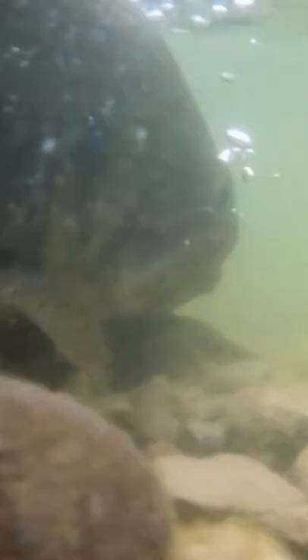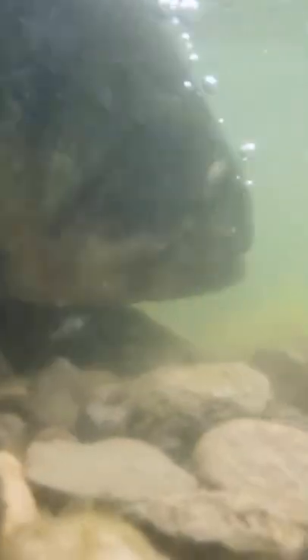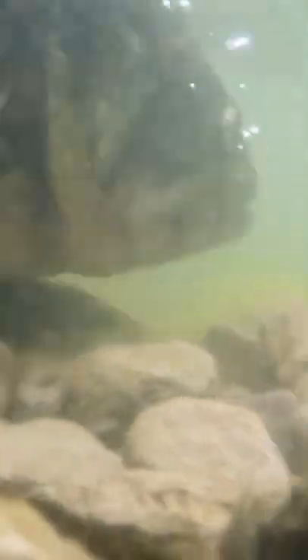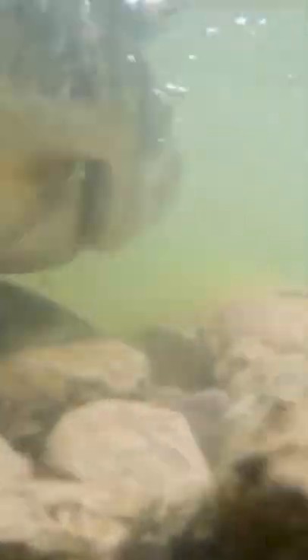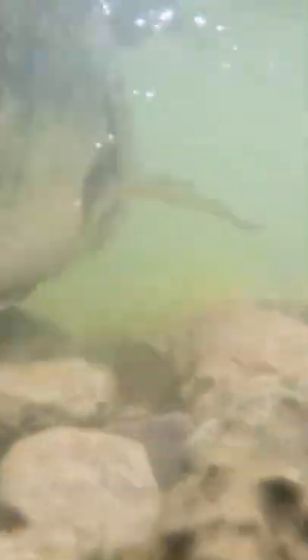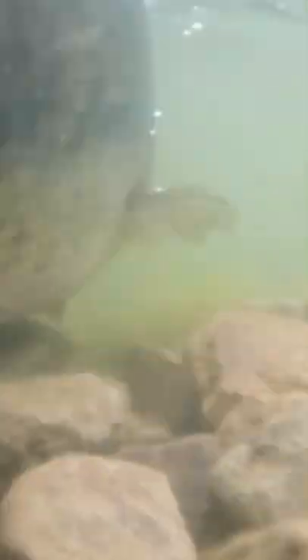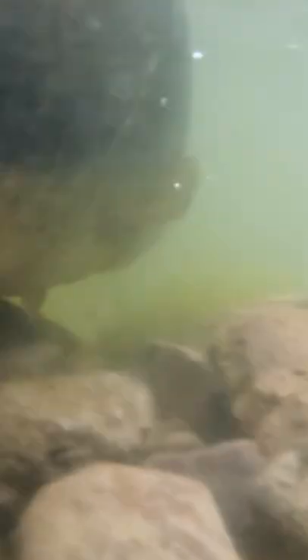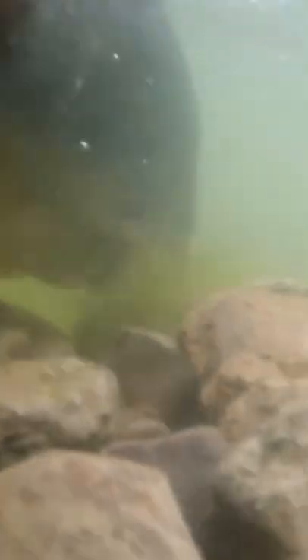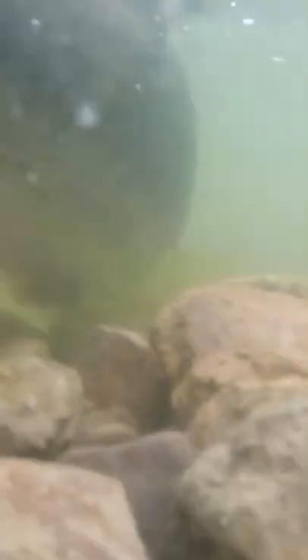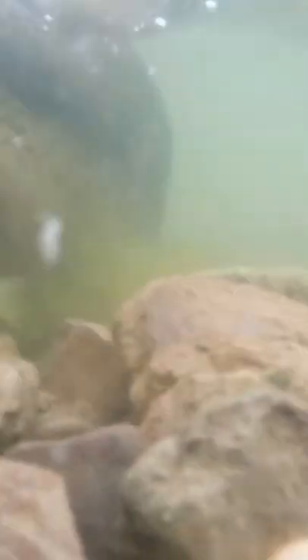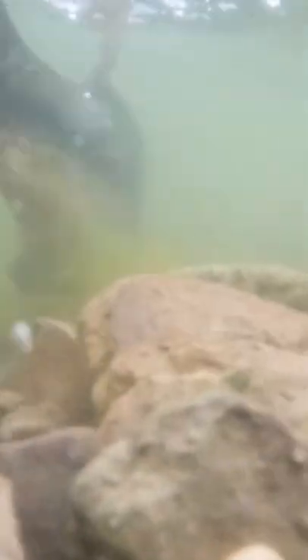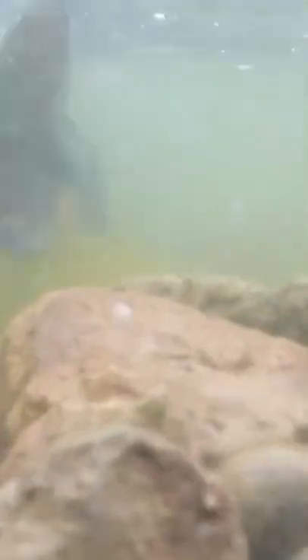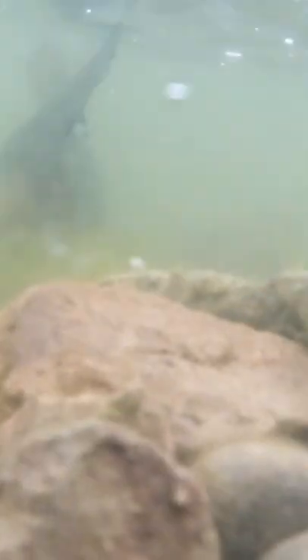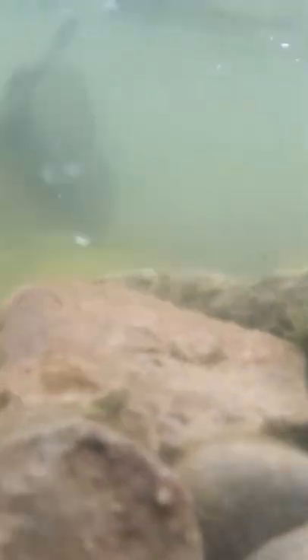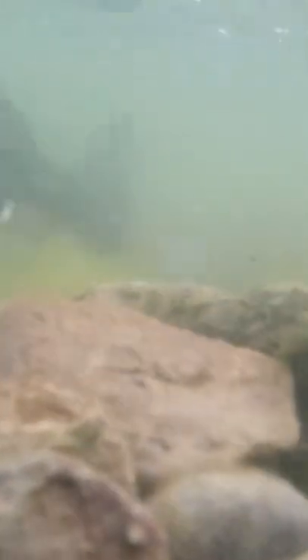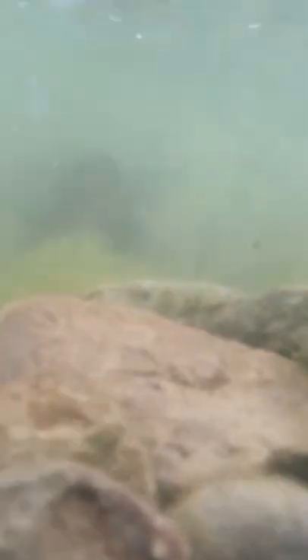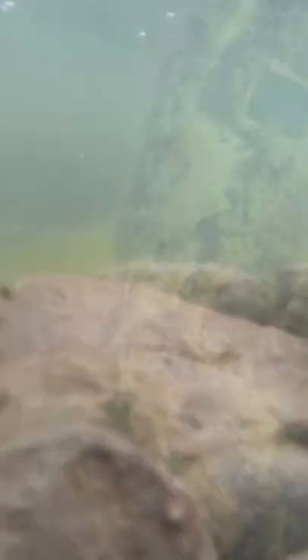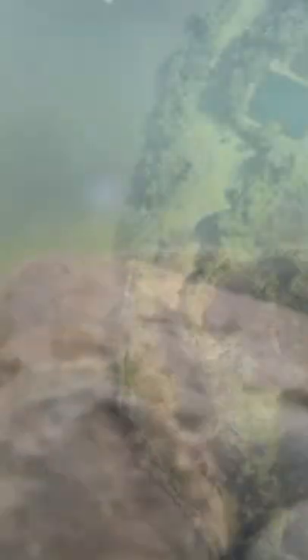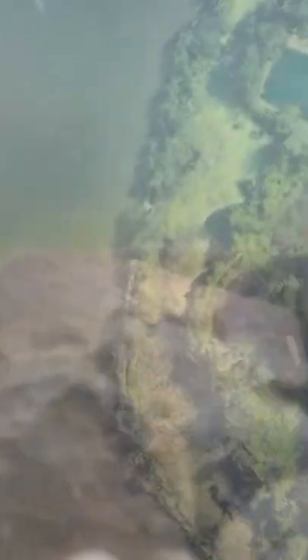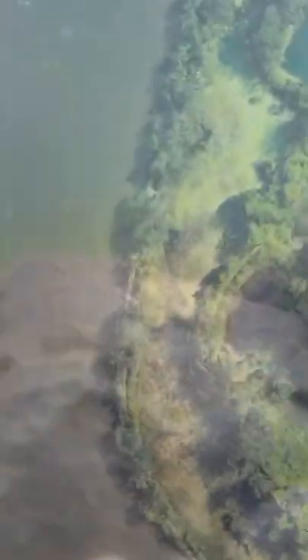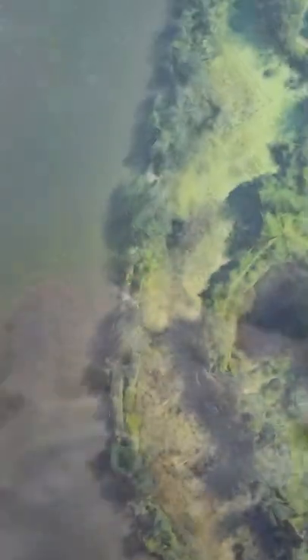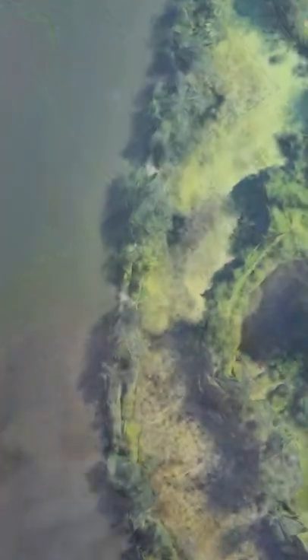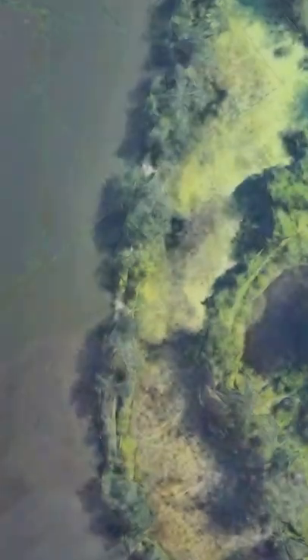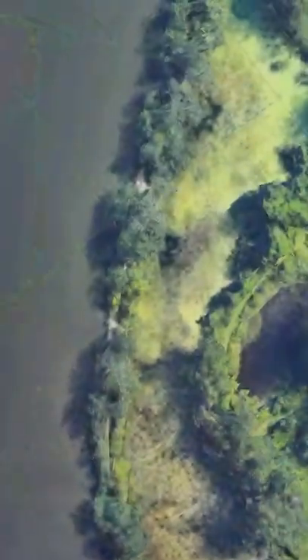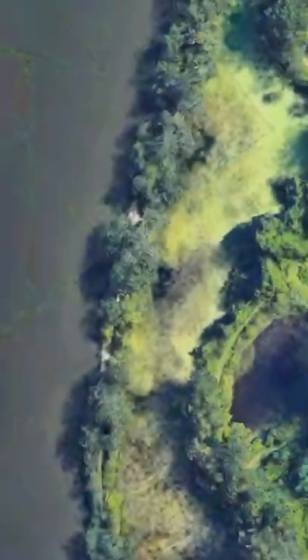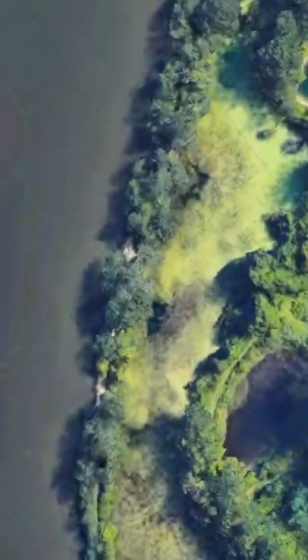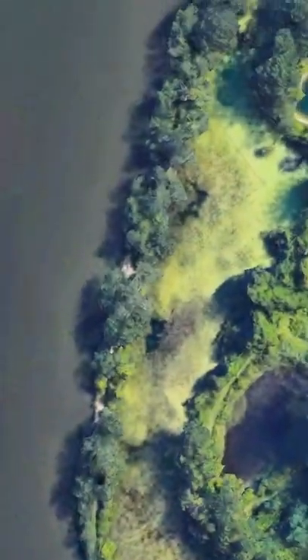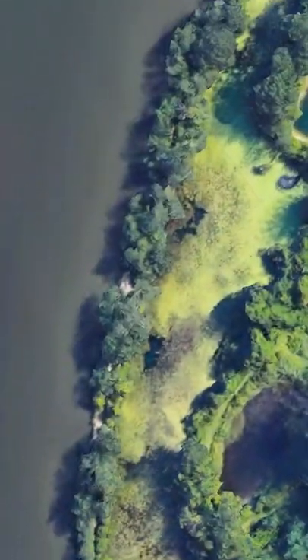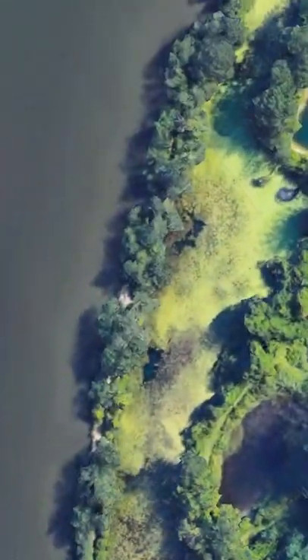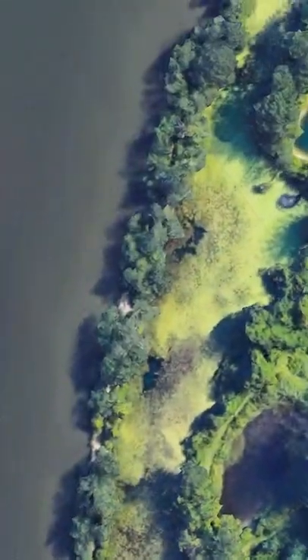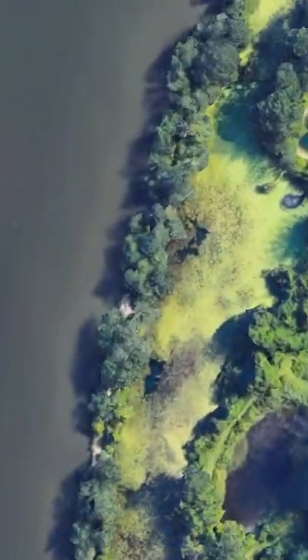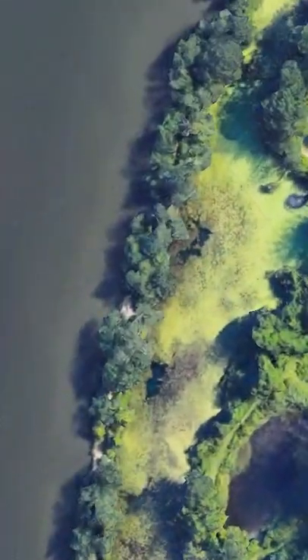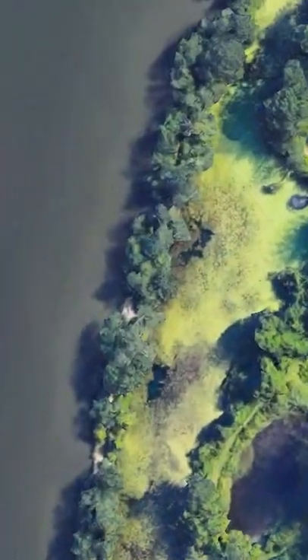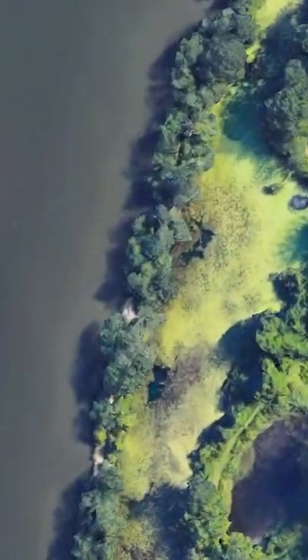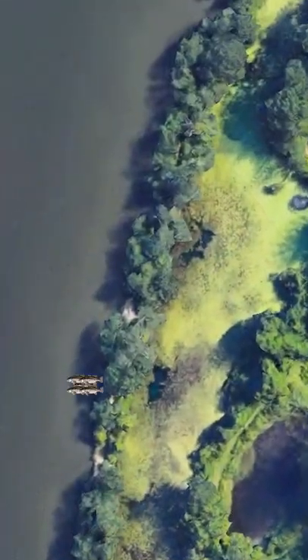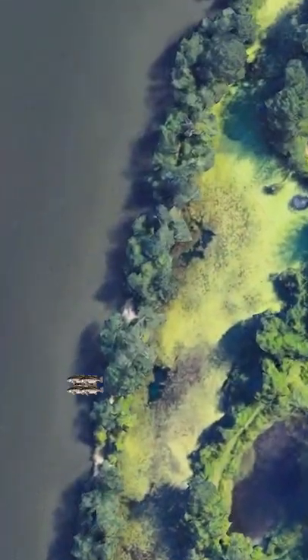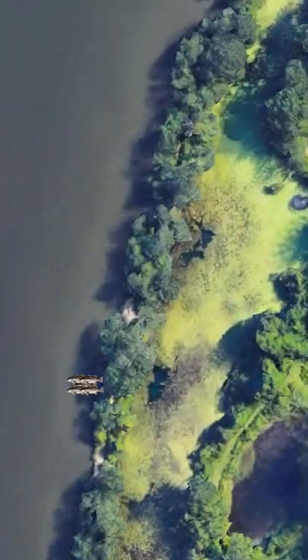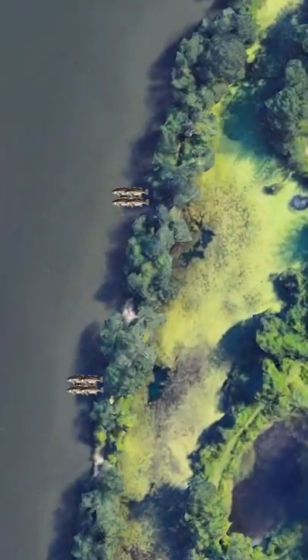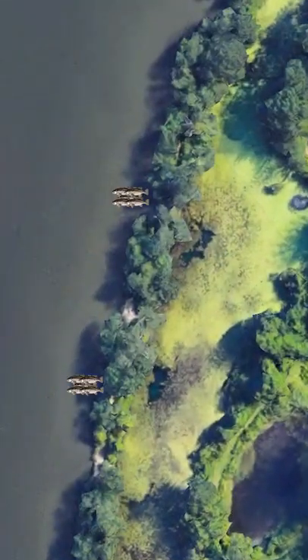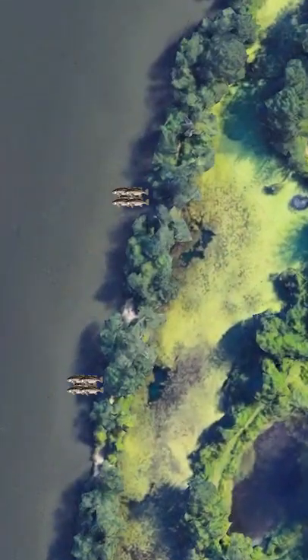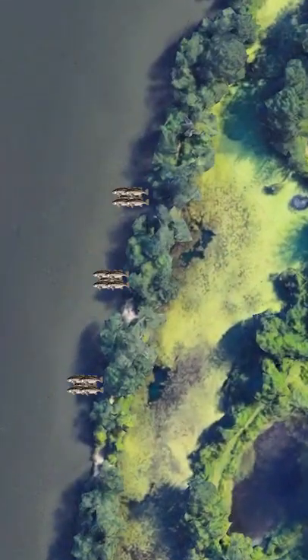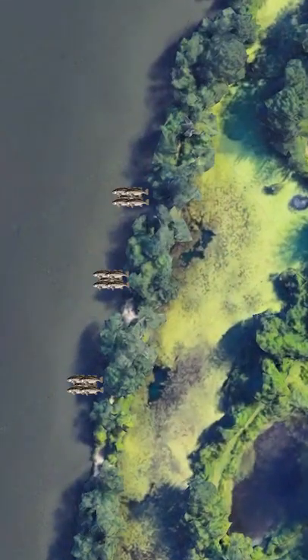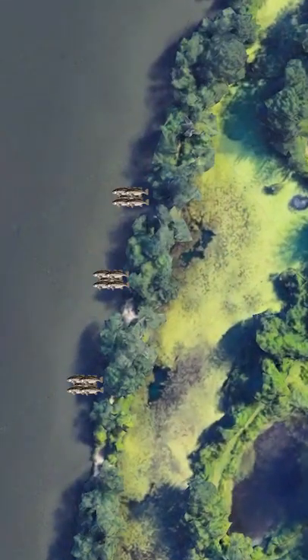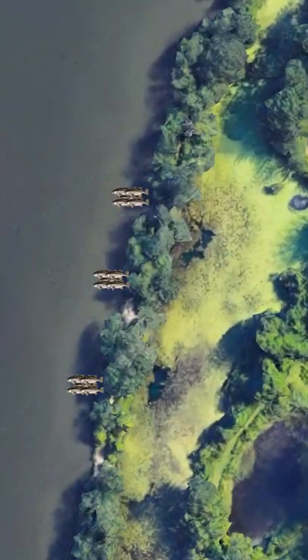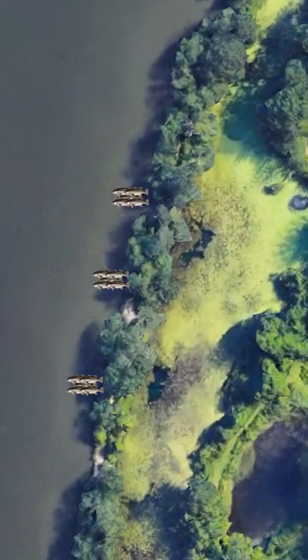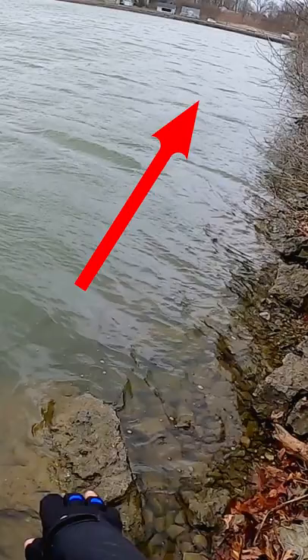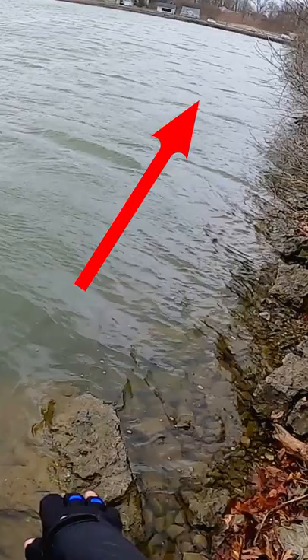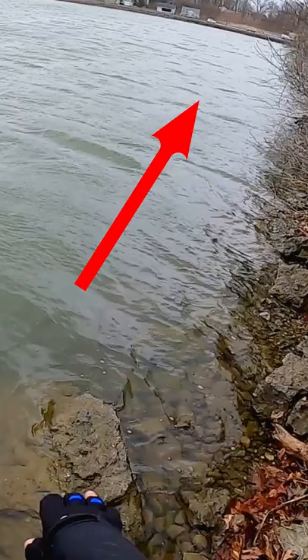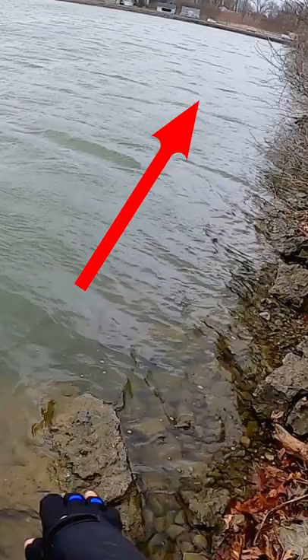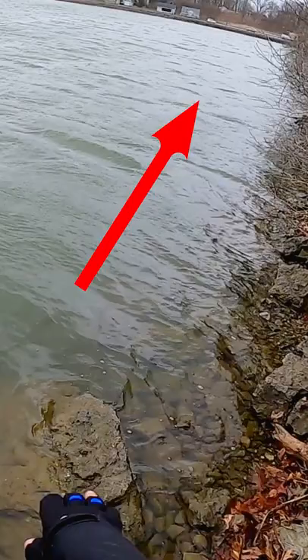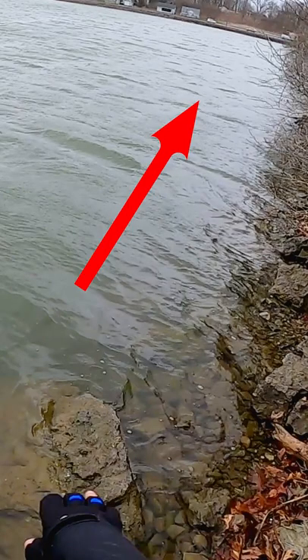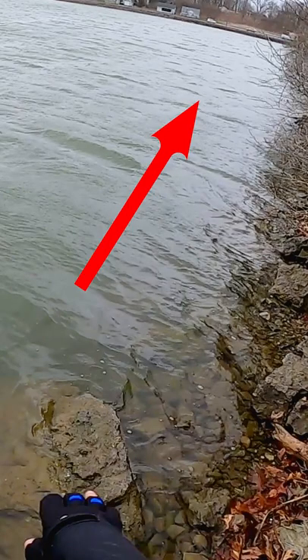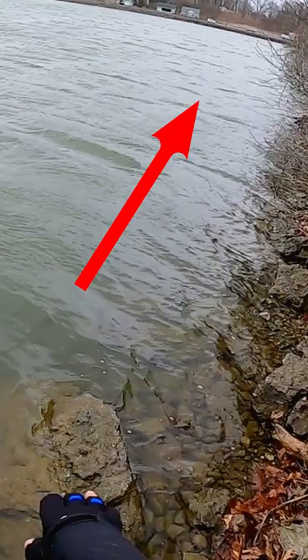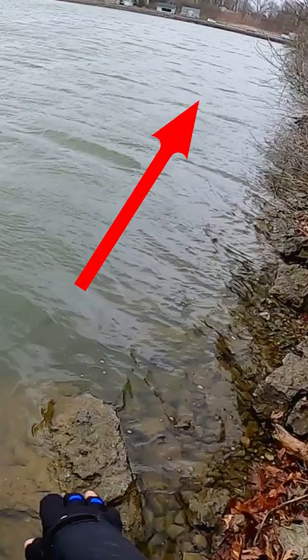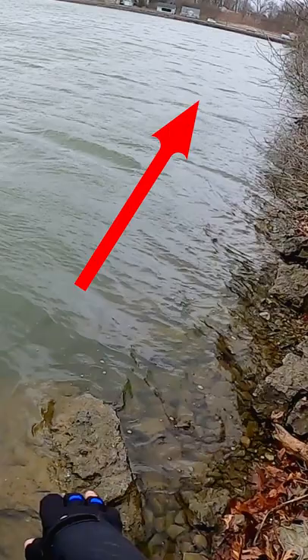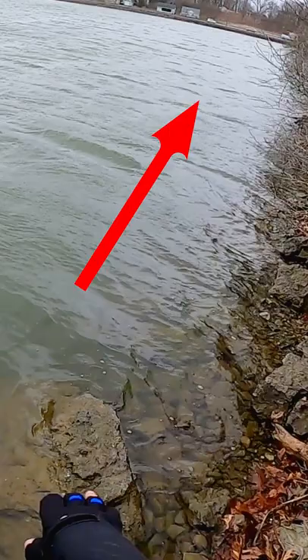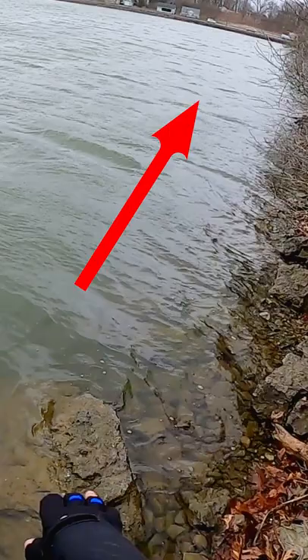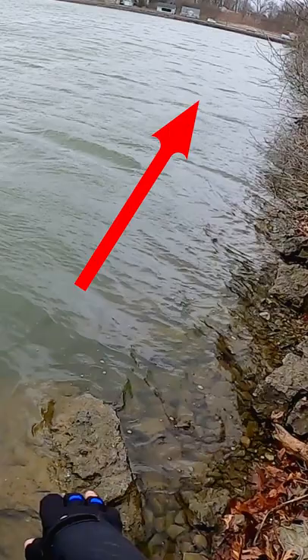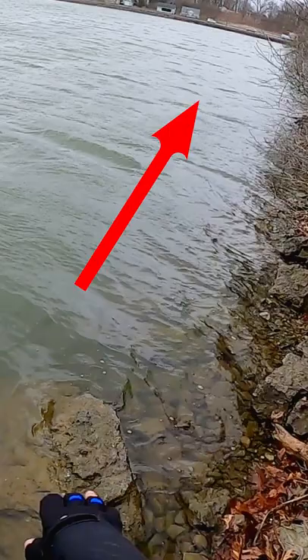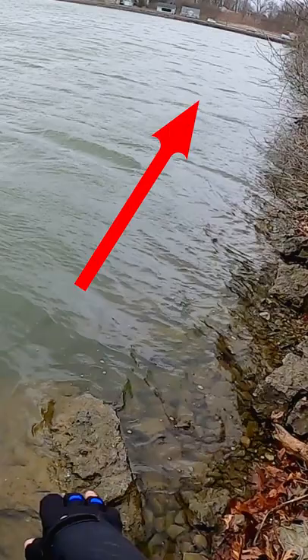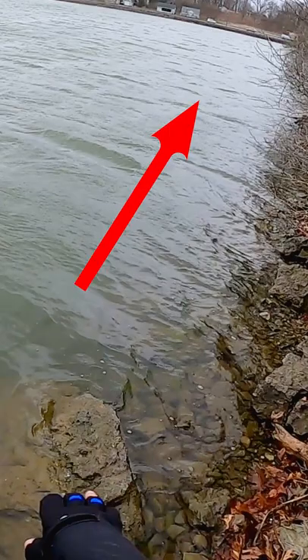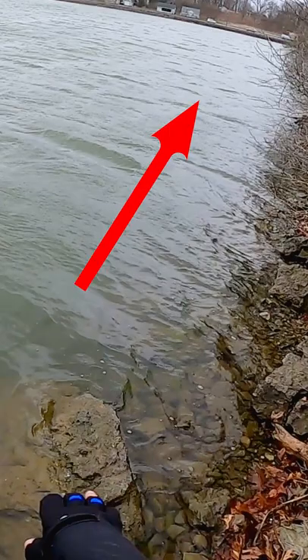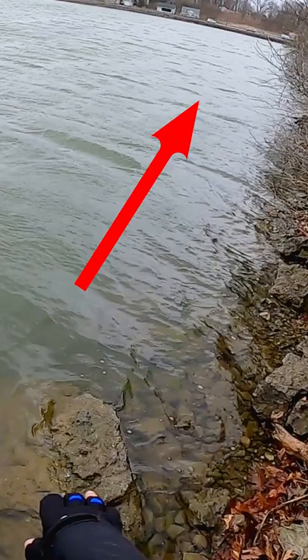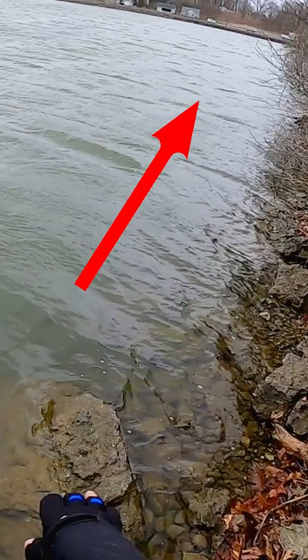30 second technique breakdown. Hey you, sometimes the fish are right by our feet. Instead of casting in front of you, cast parallel to the shore.